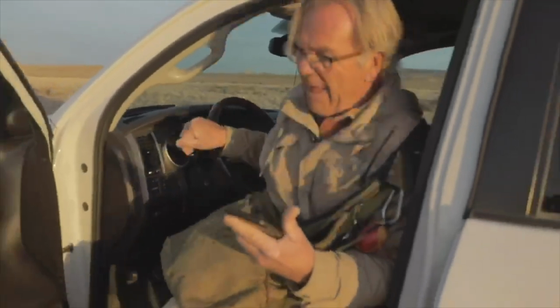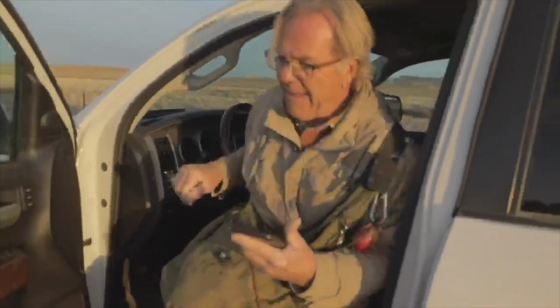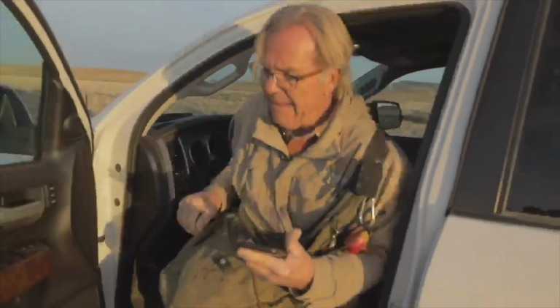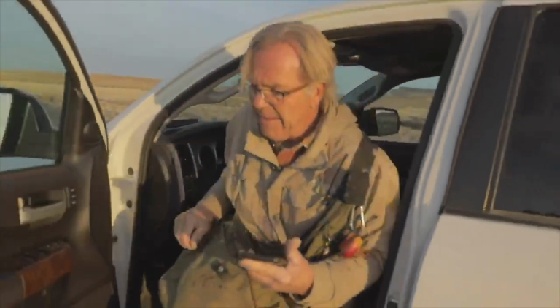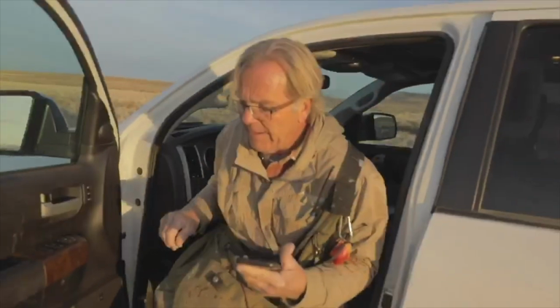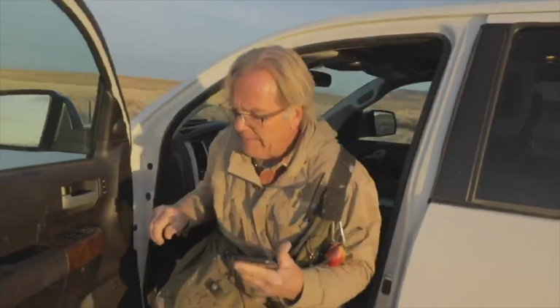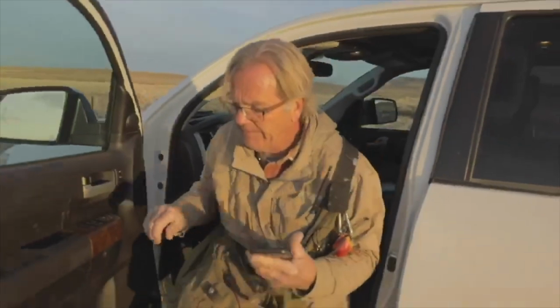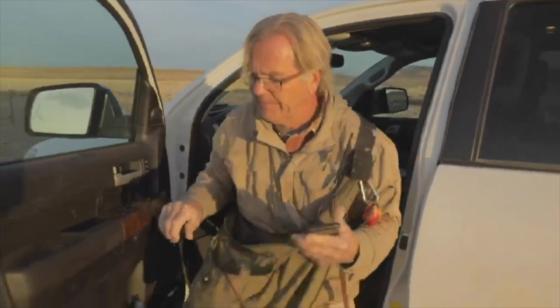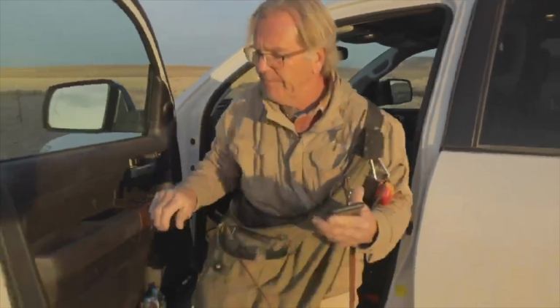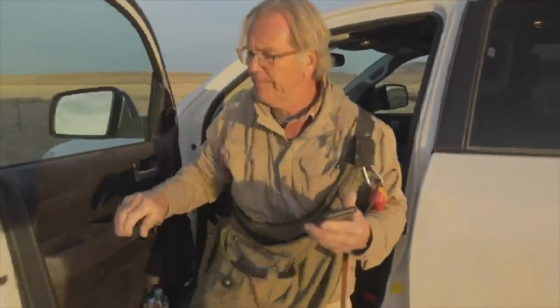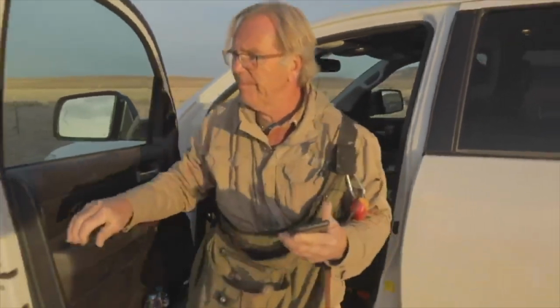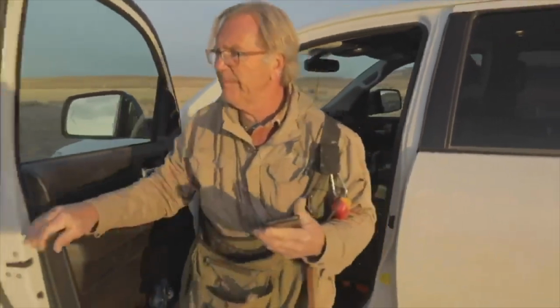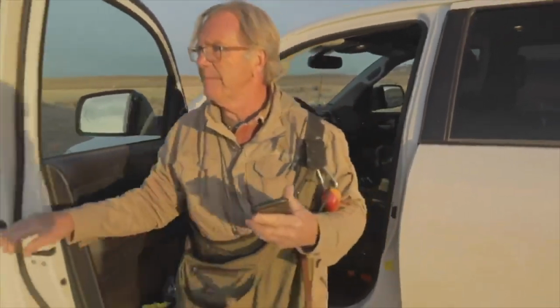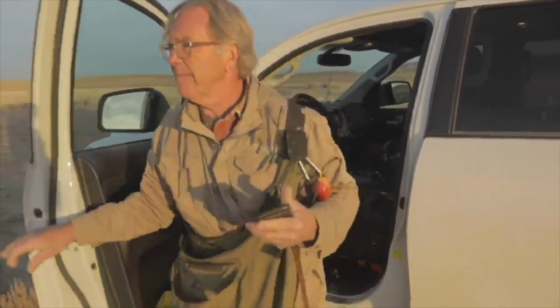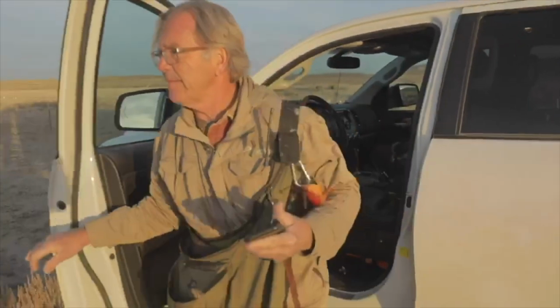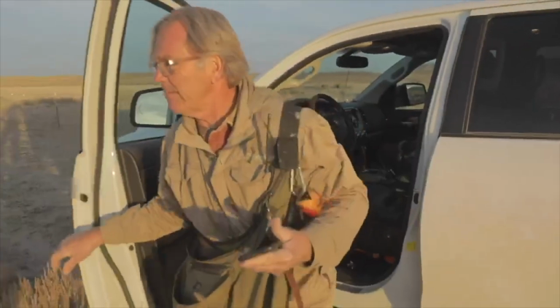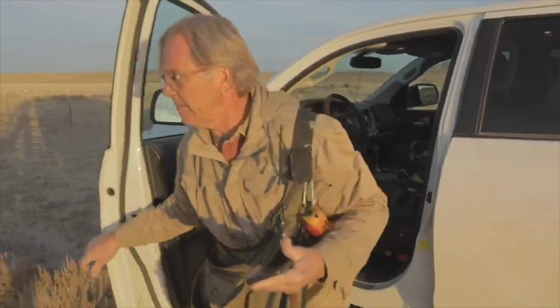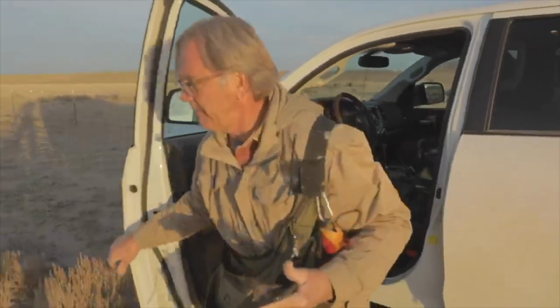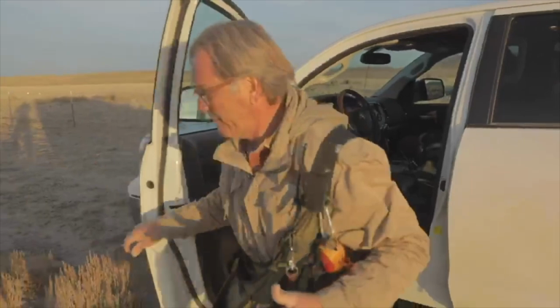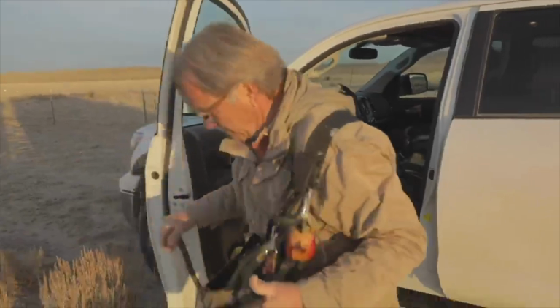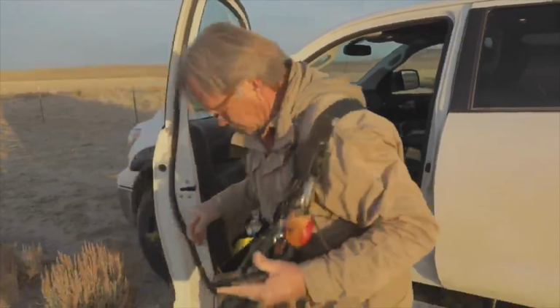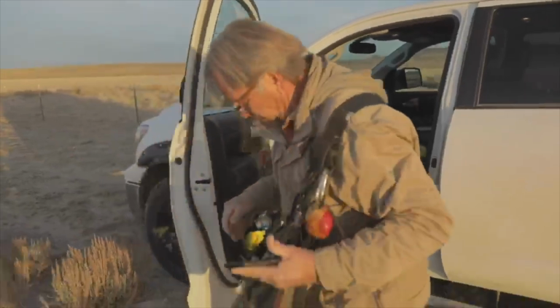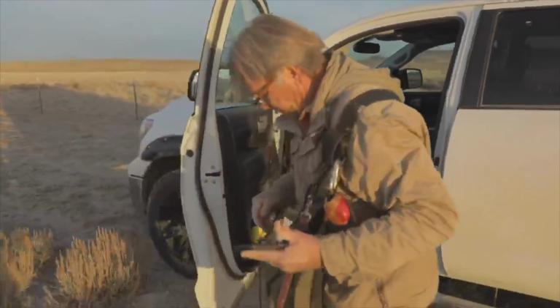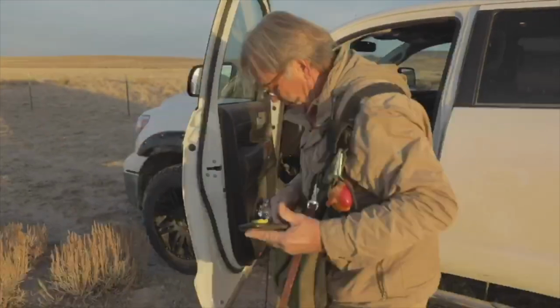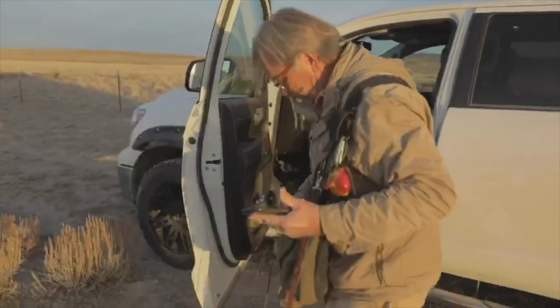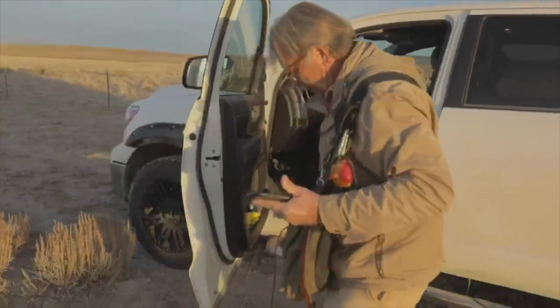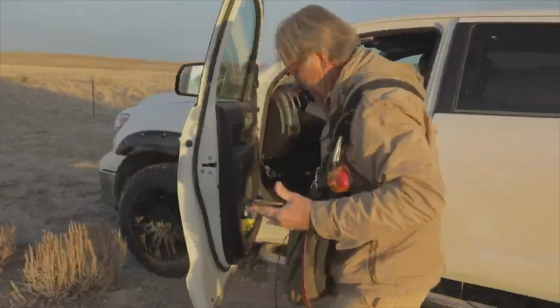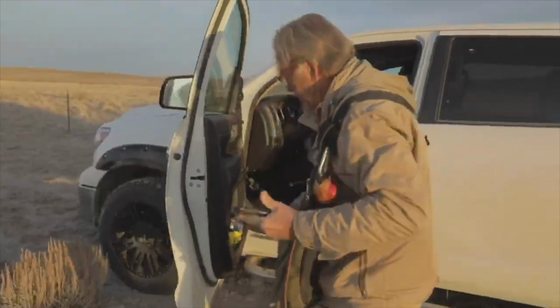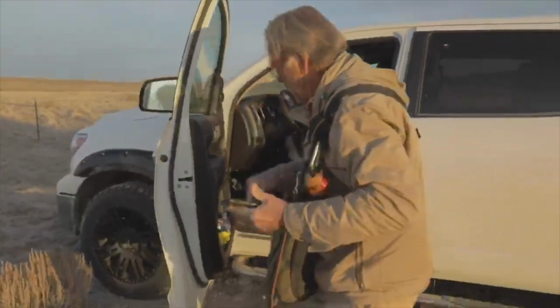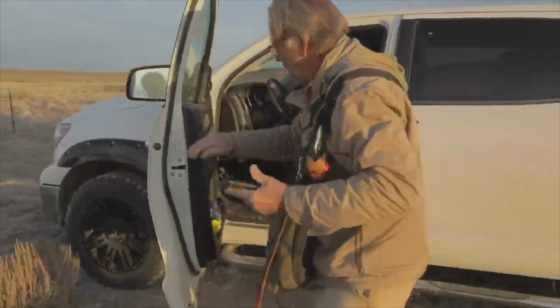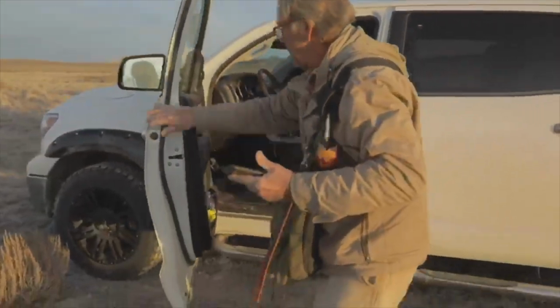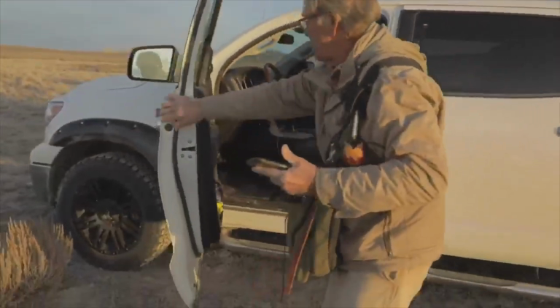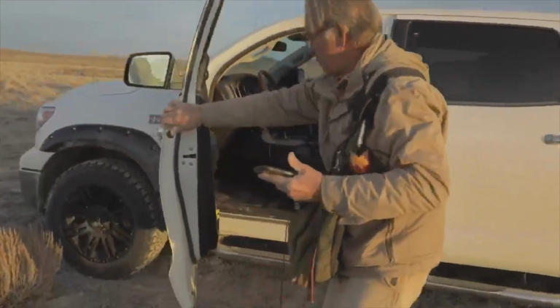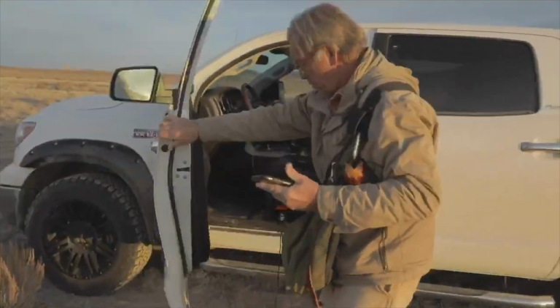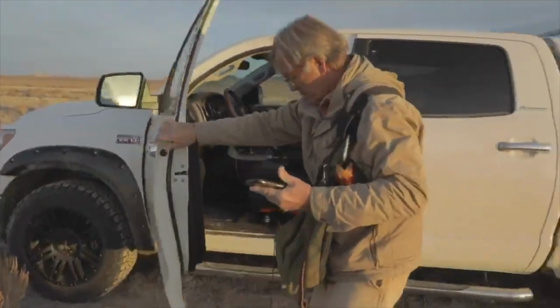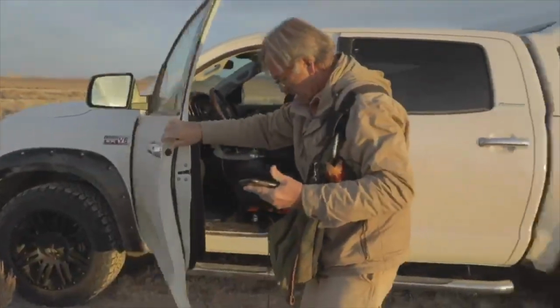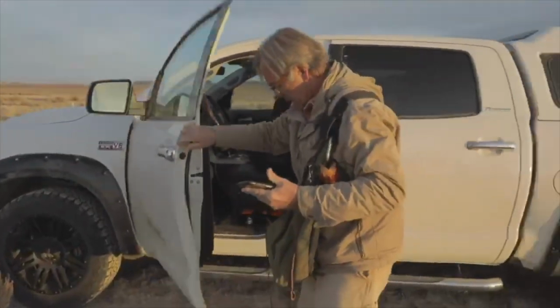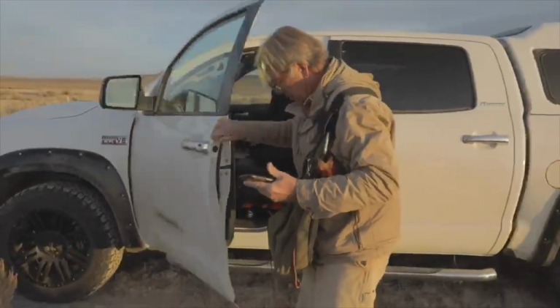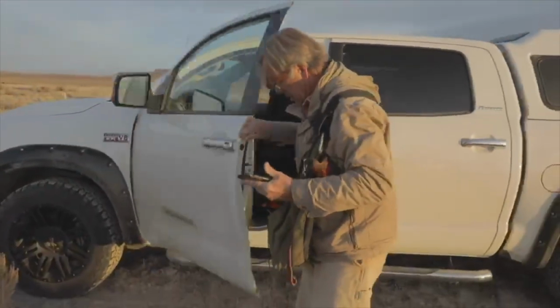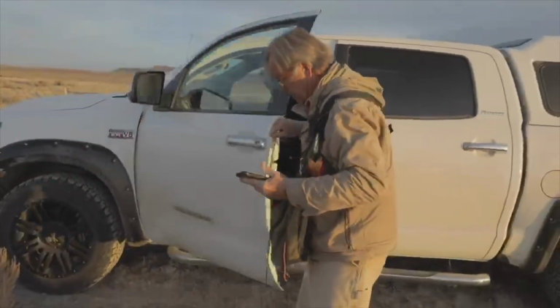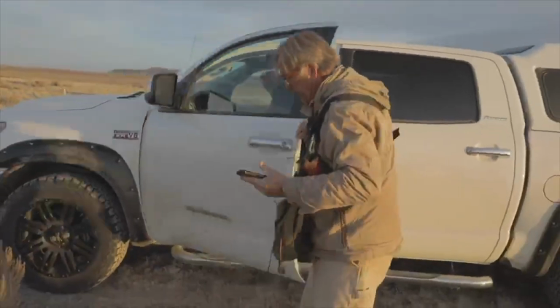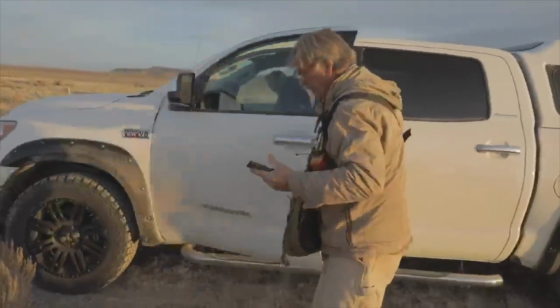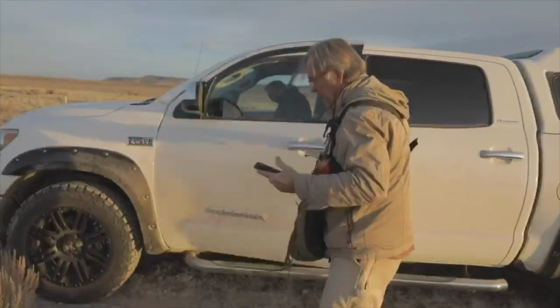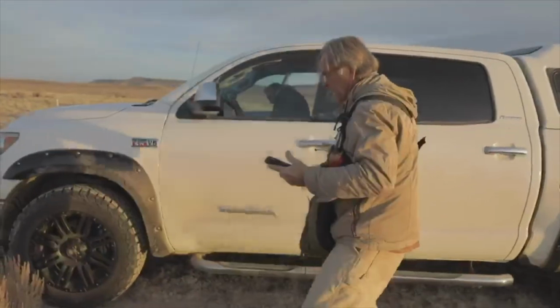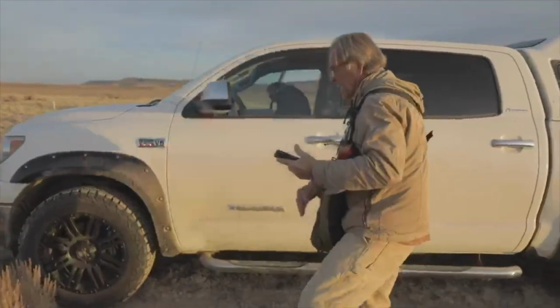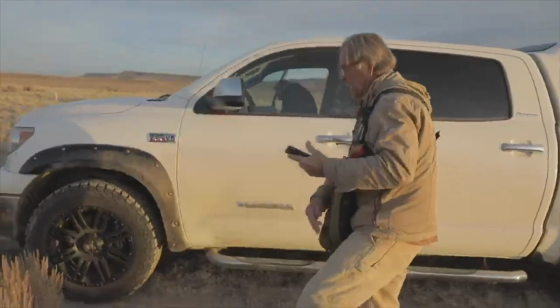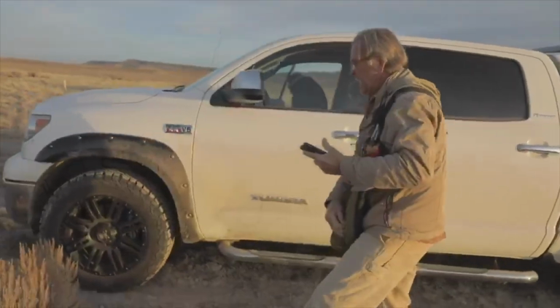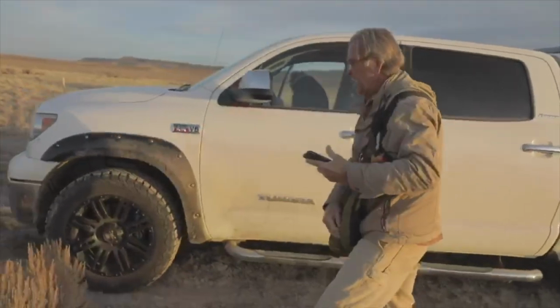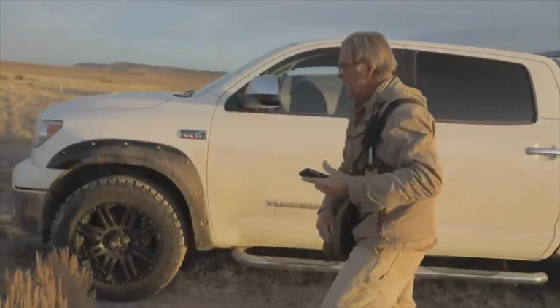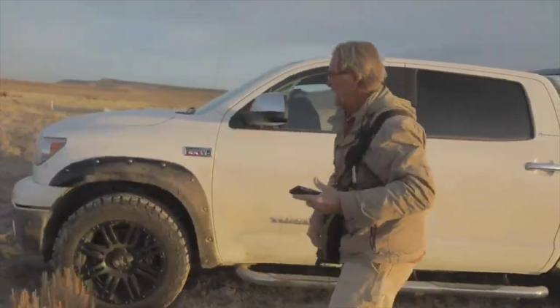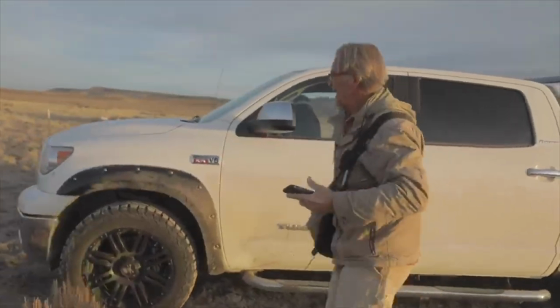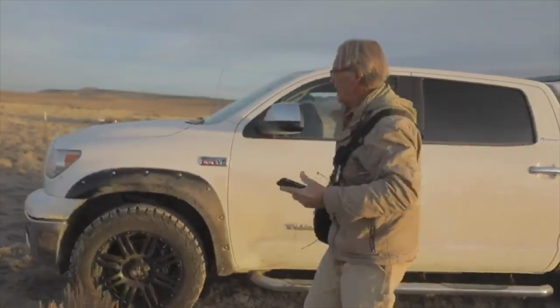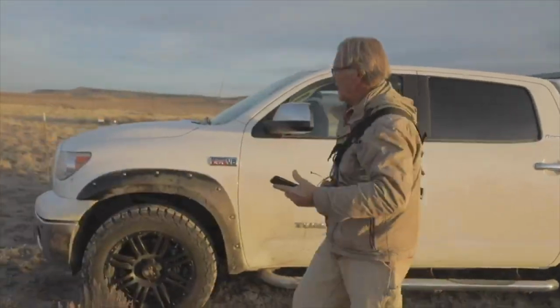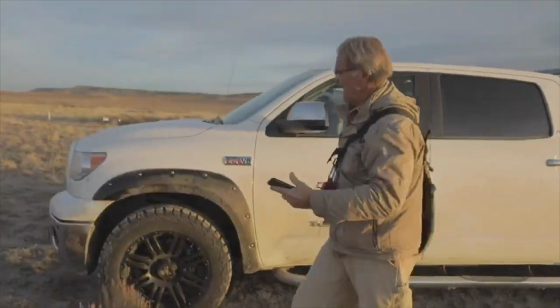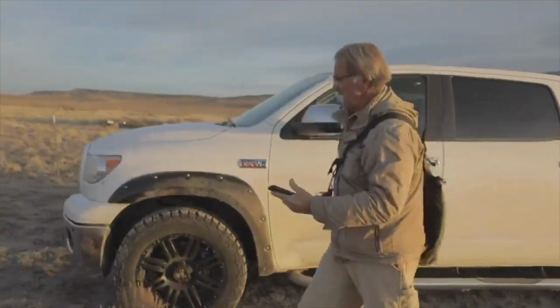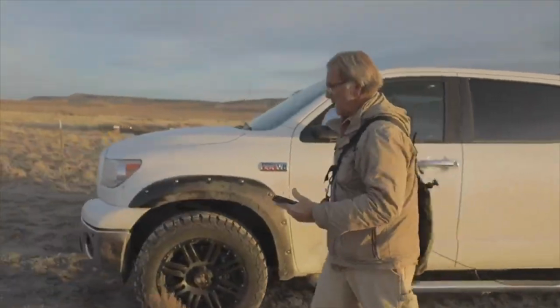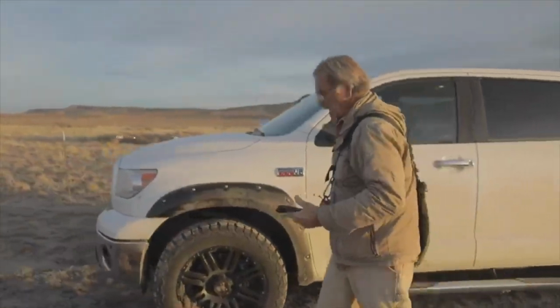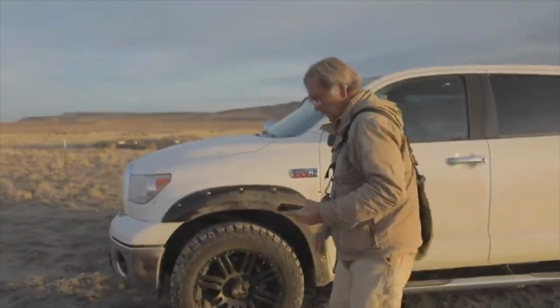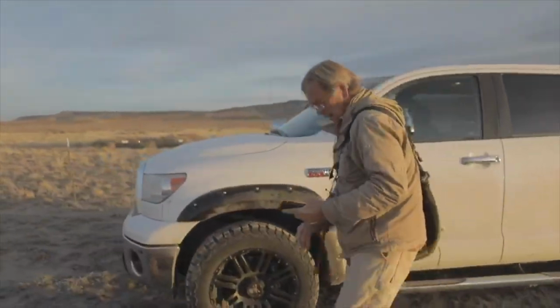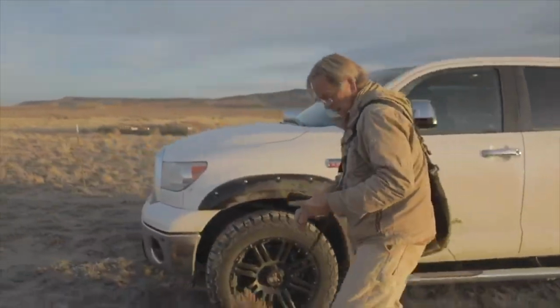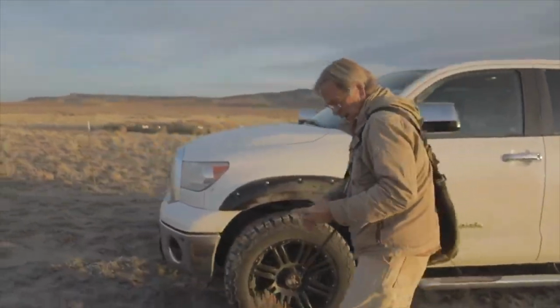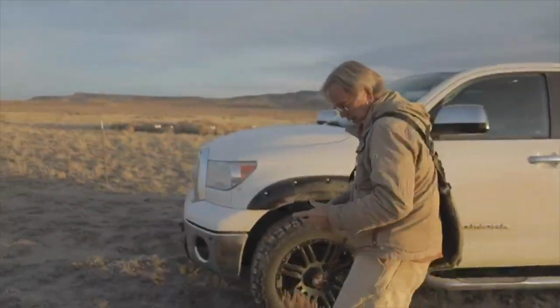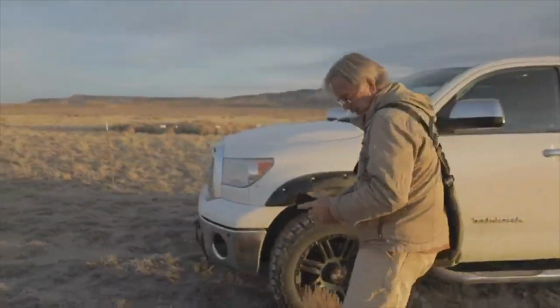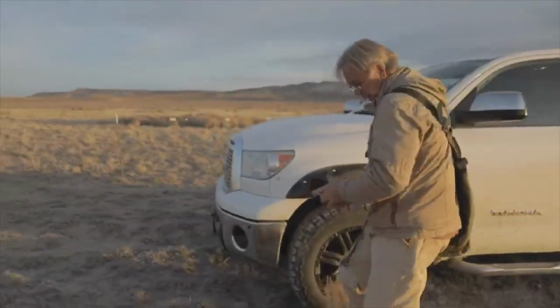Stay tuned for my next video when I'll teach you how to cross a fence.